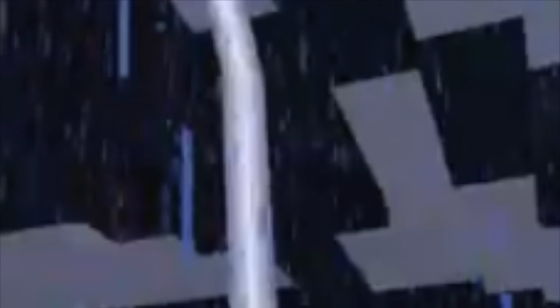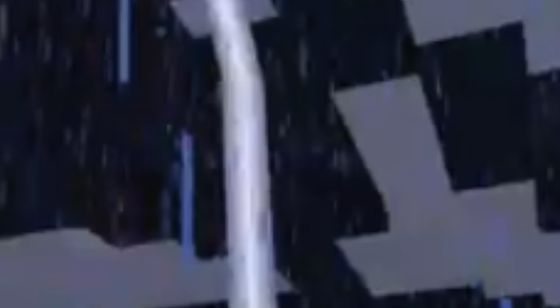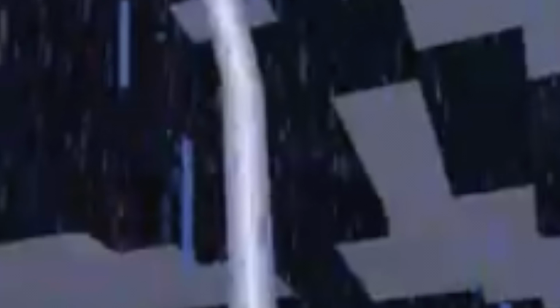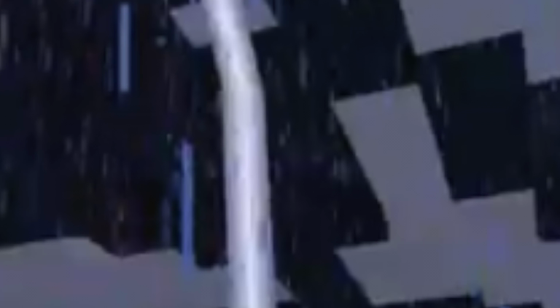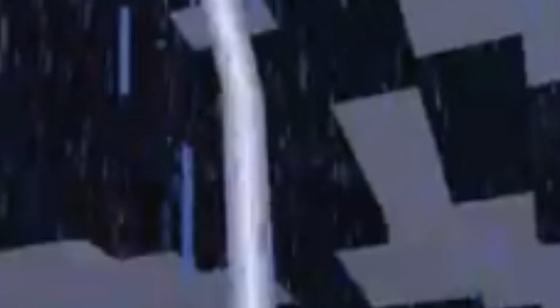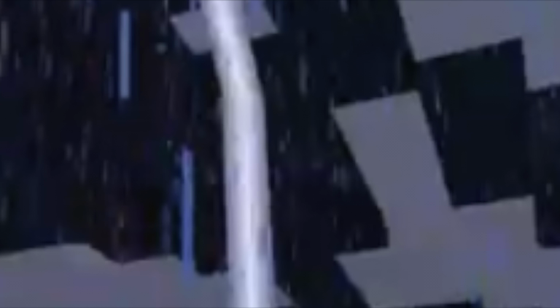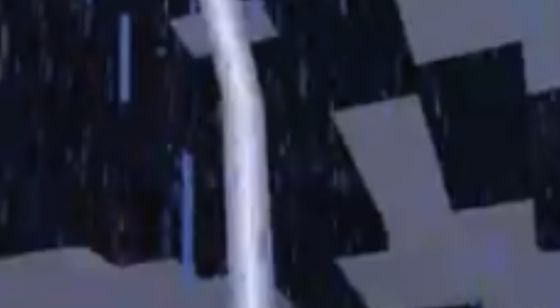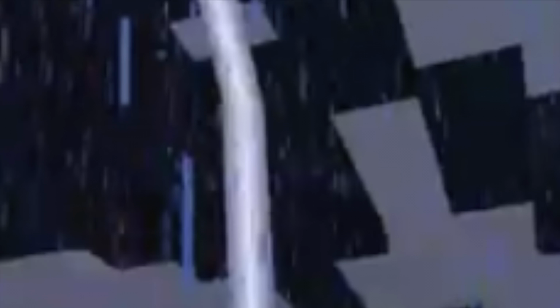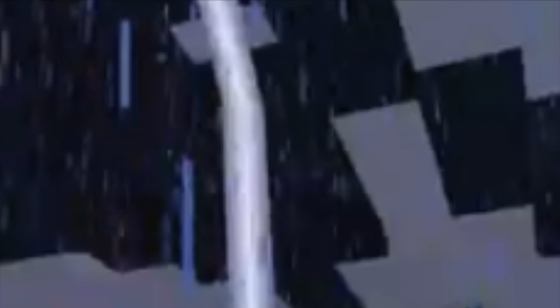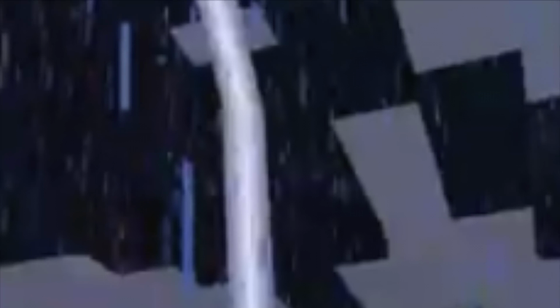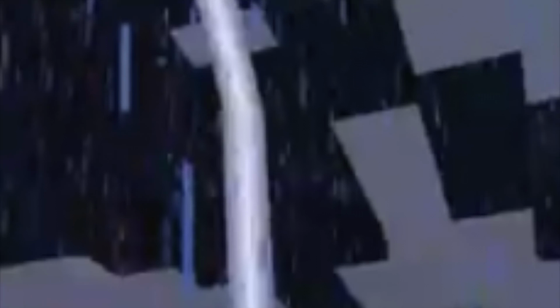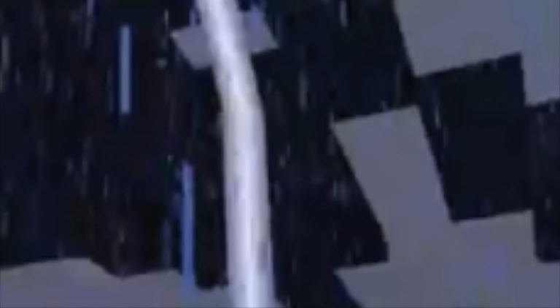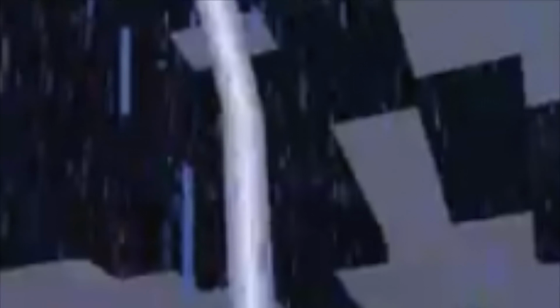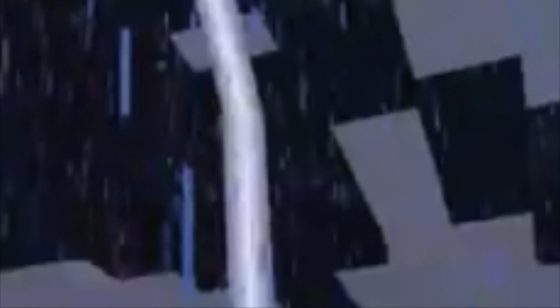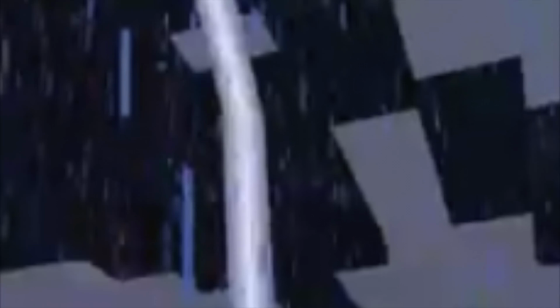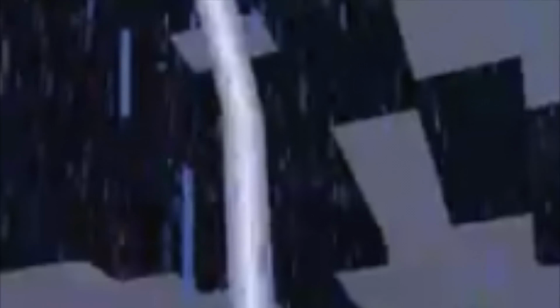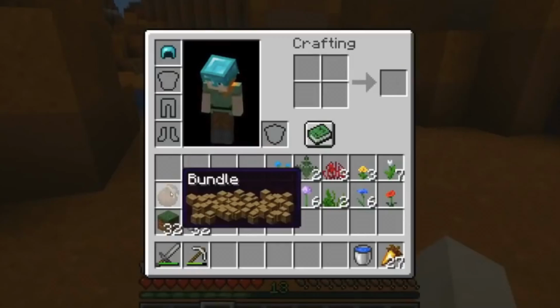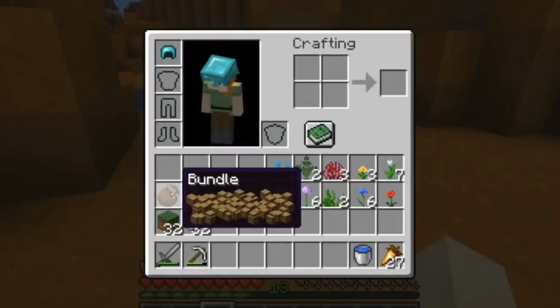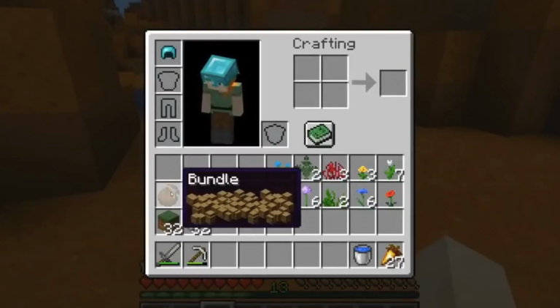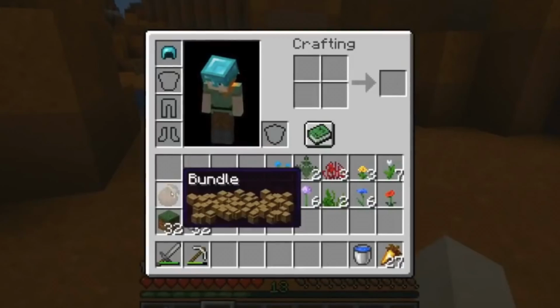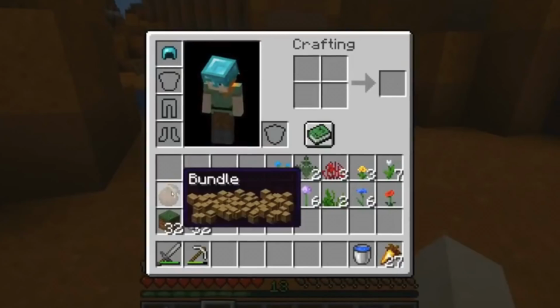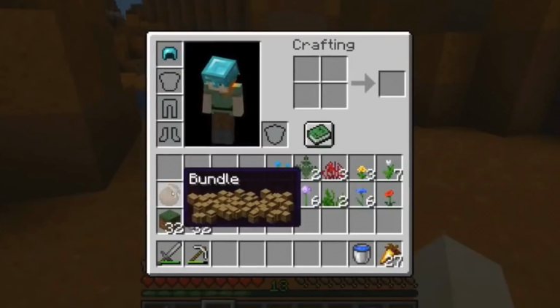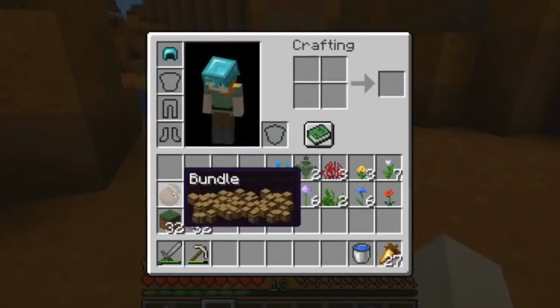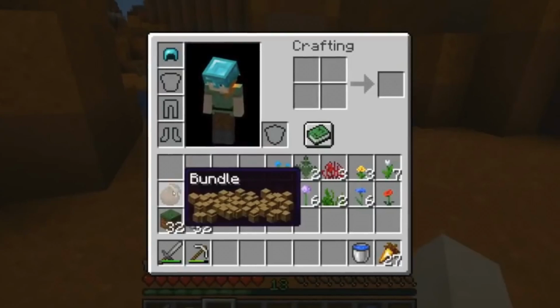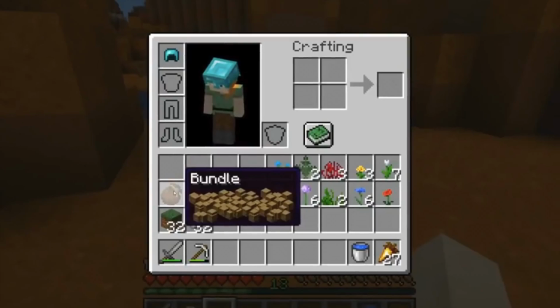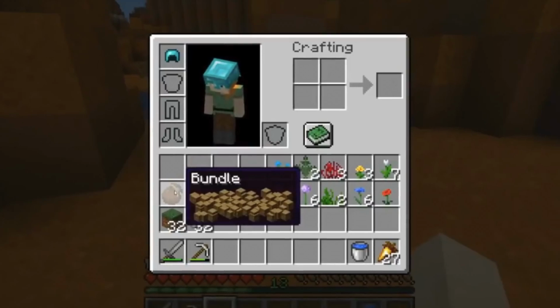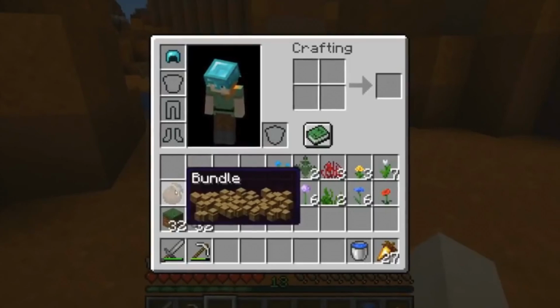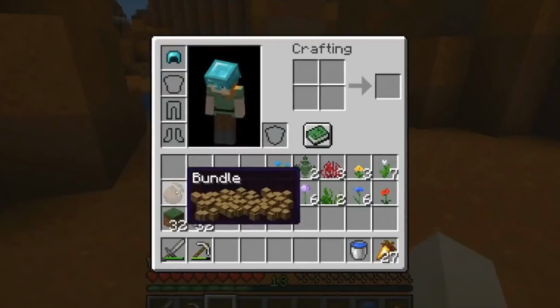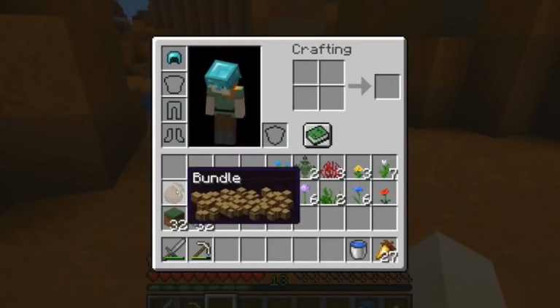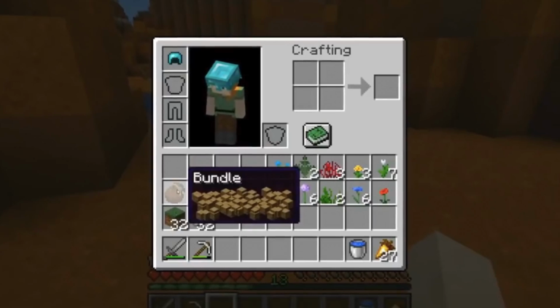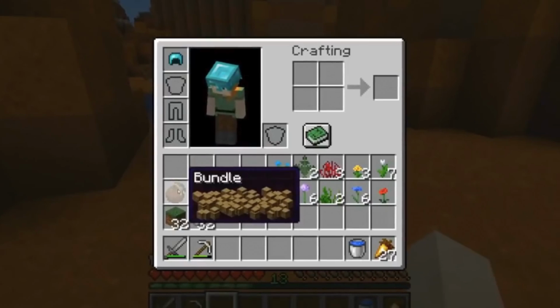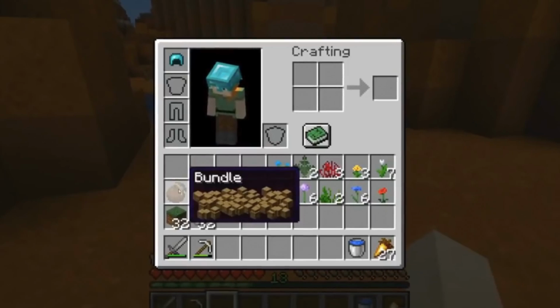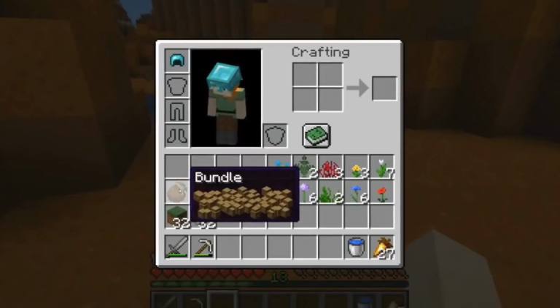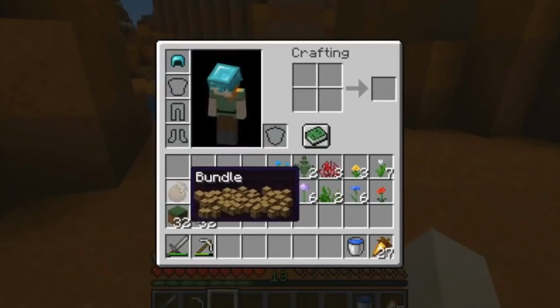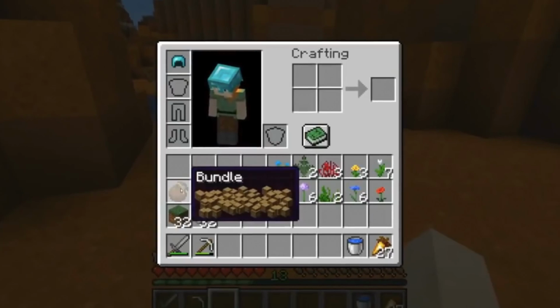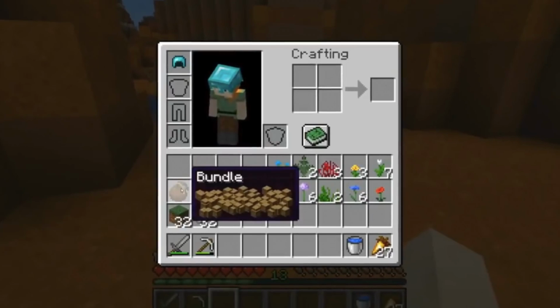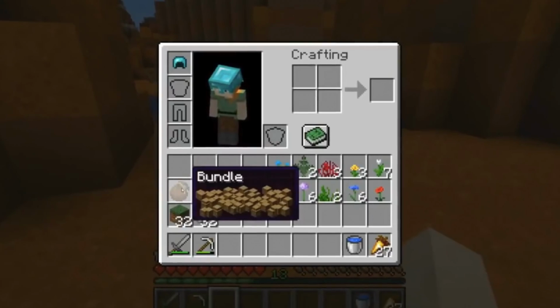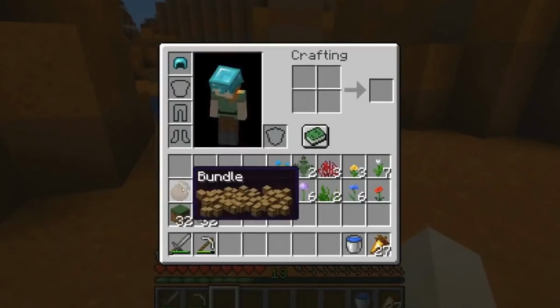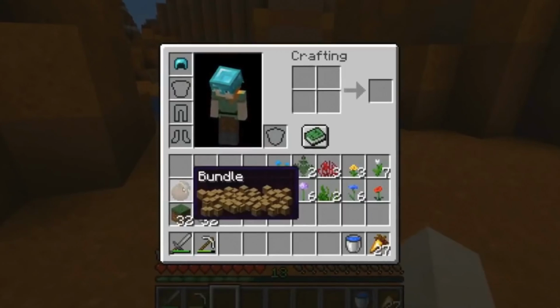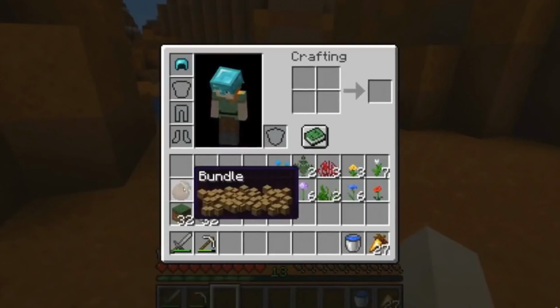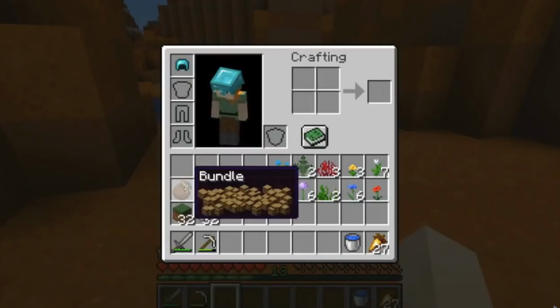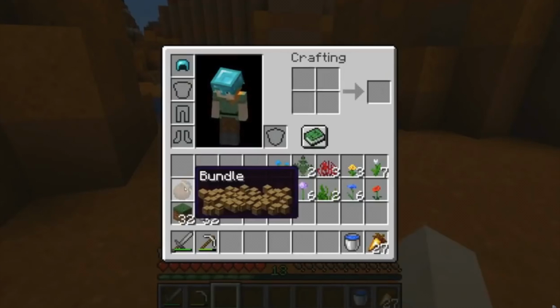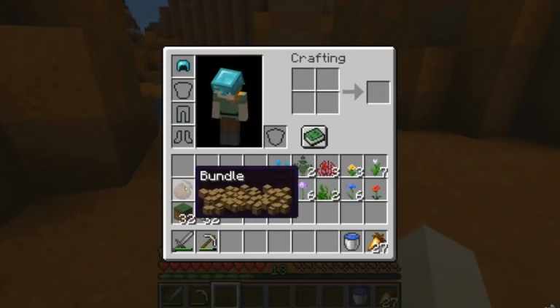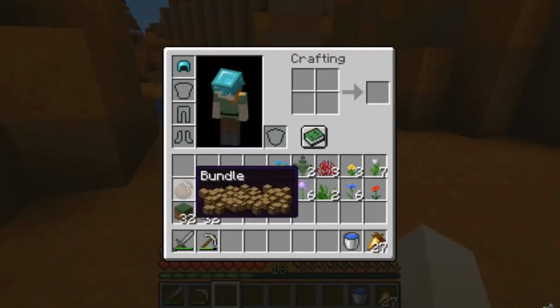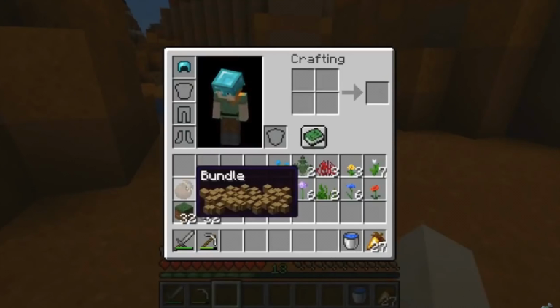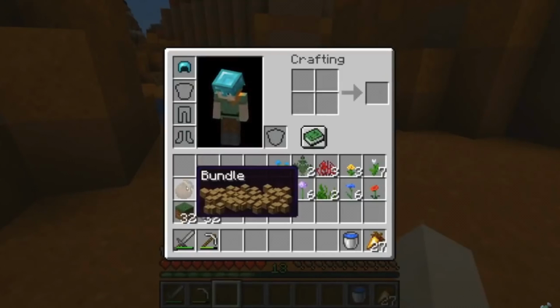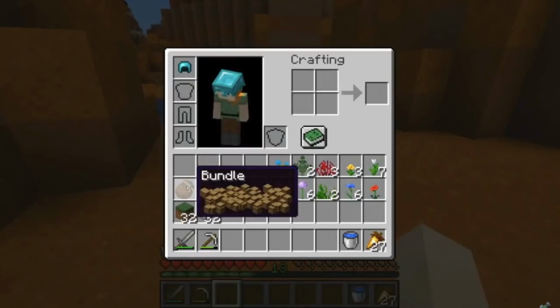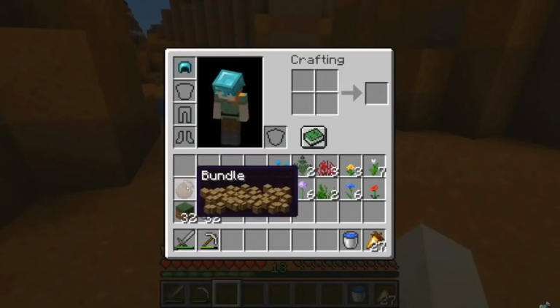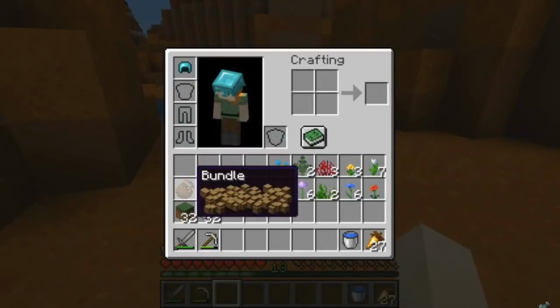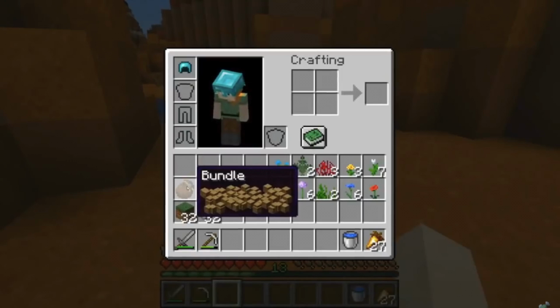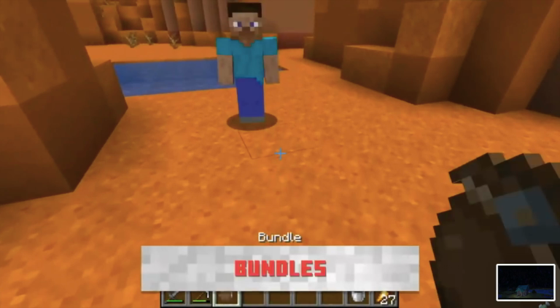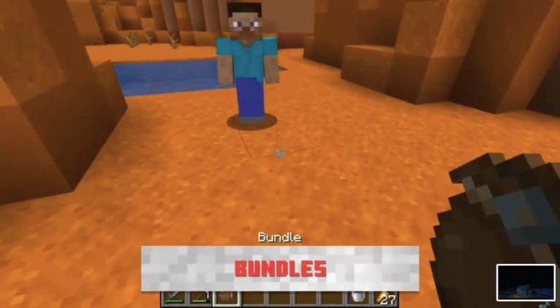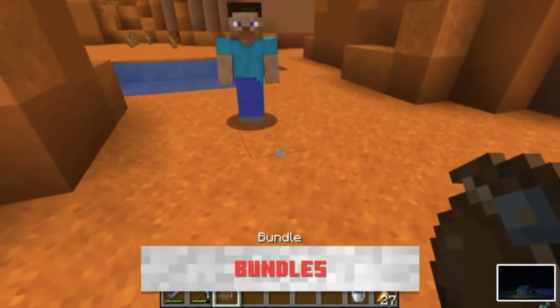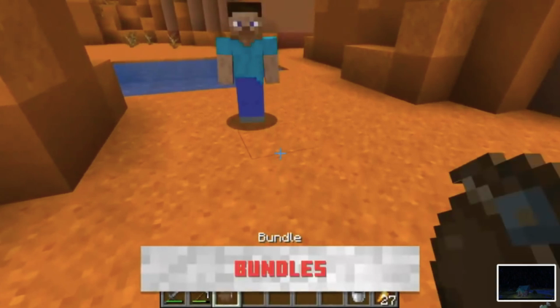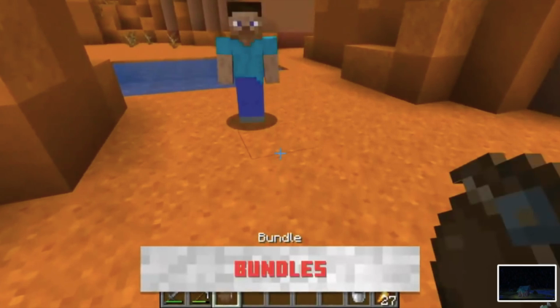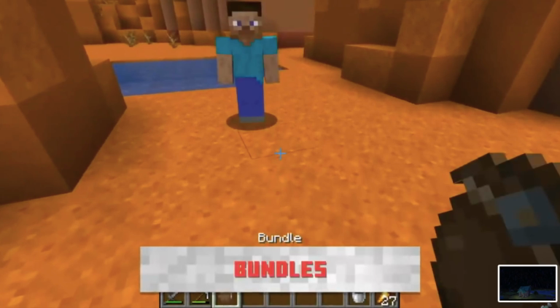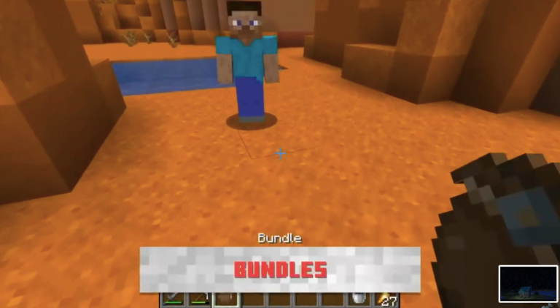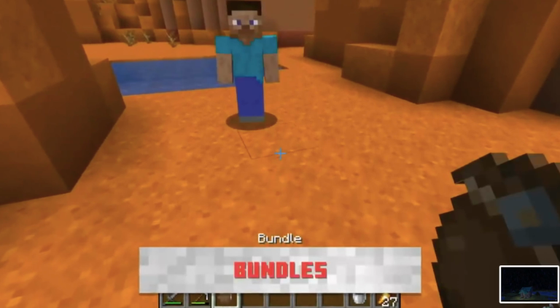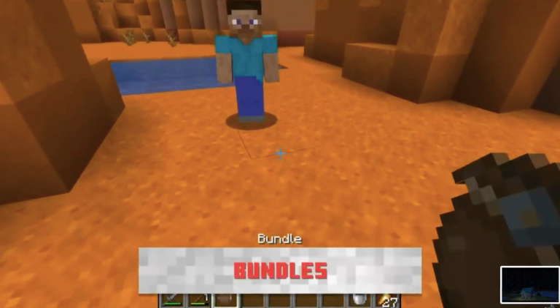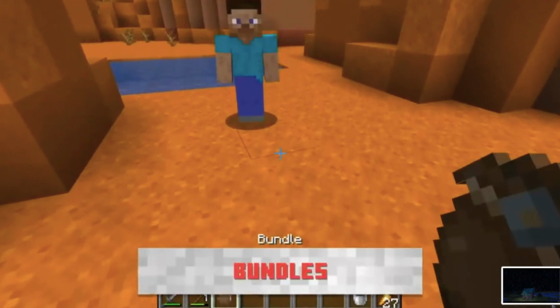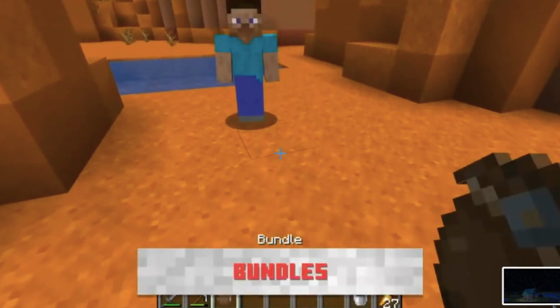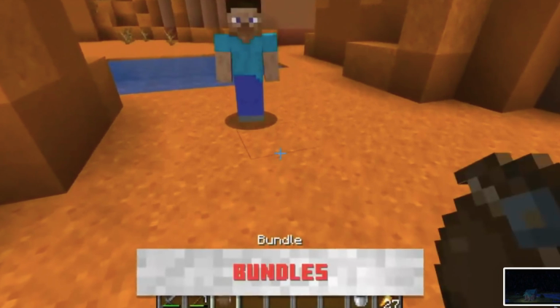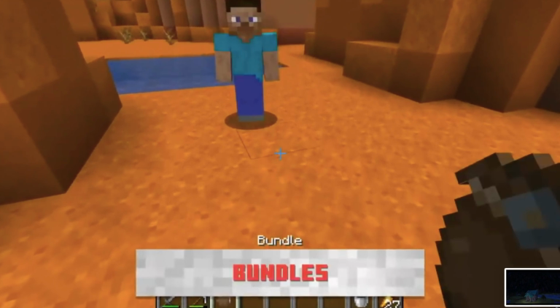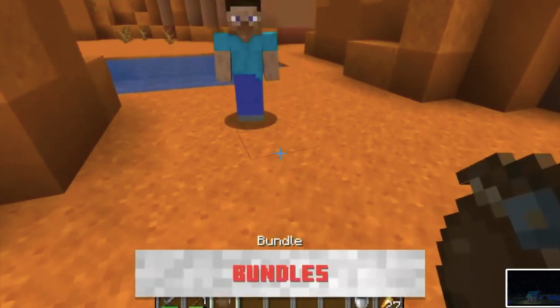Now for one of the most useful items ever introduced to Minecraft — the one, the only, bundles. Bundles are basically like a portable backpack where you can put 64 items into it no matter what.